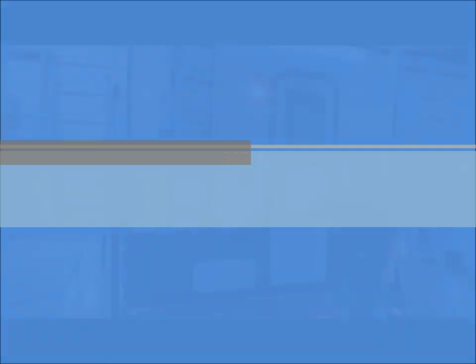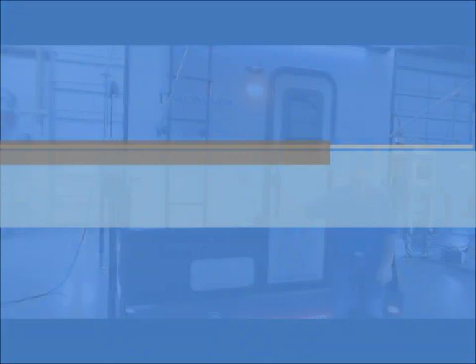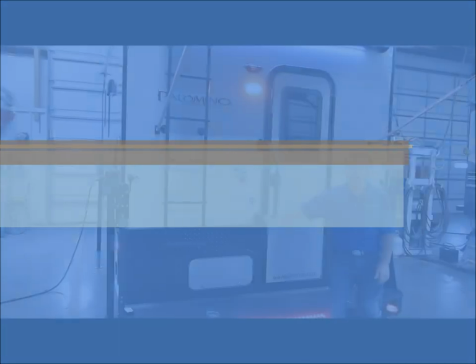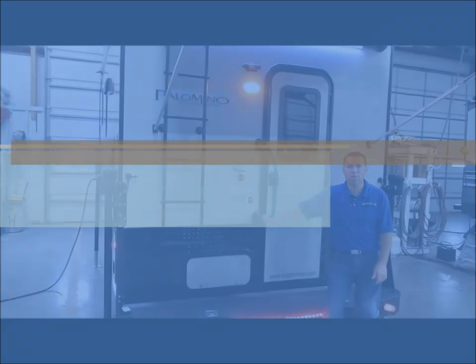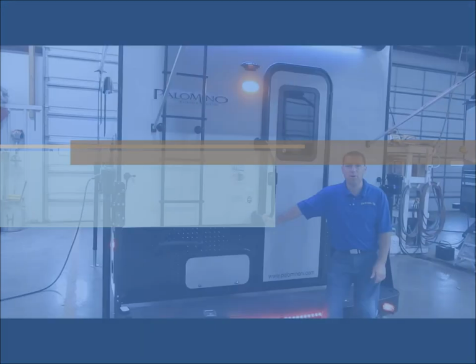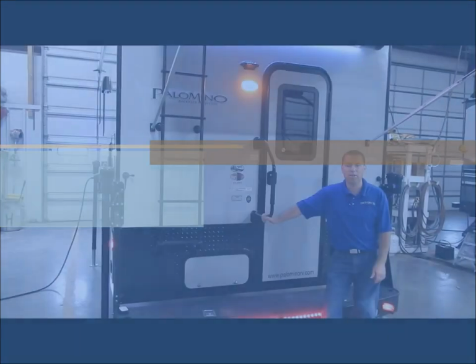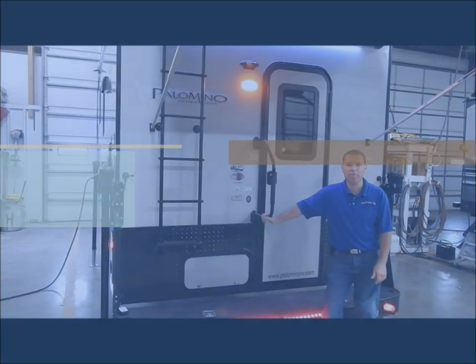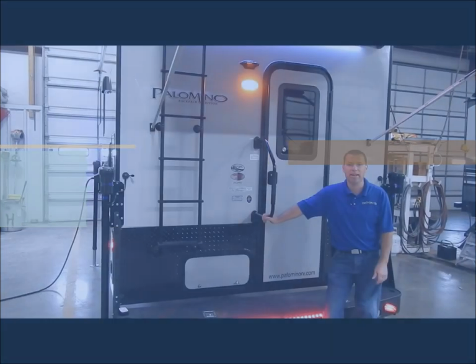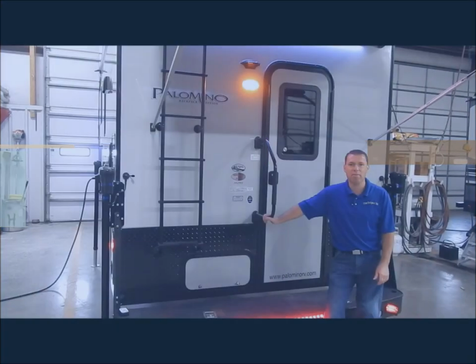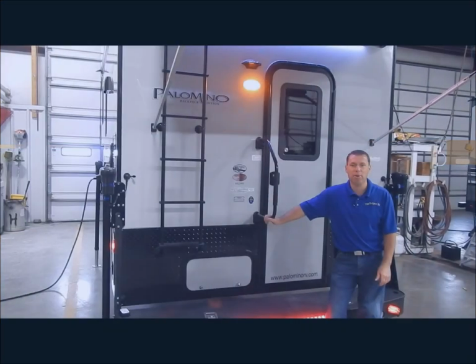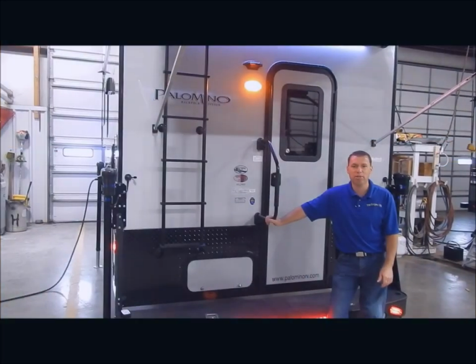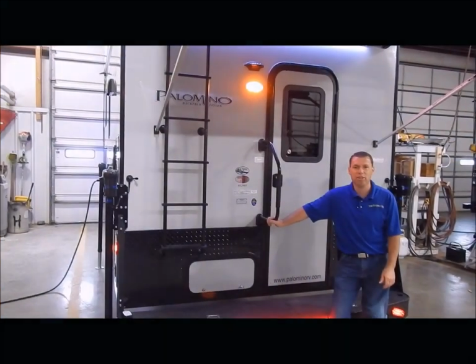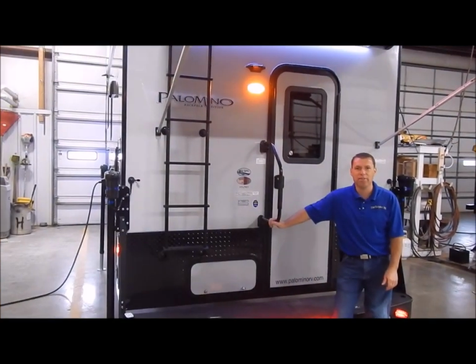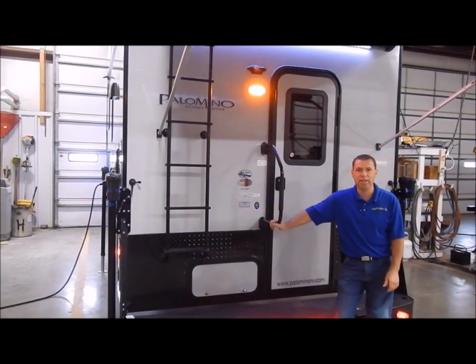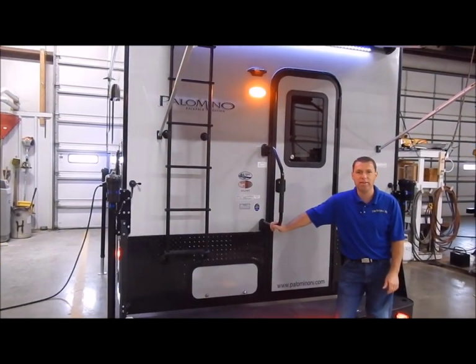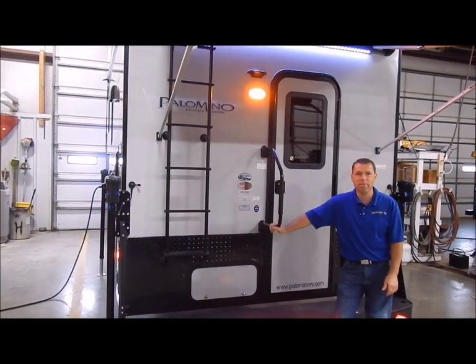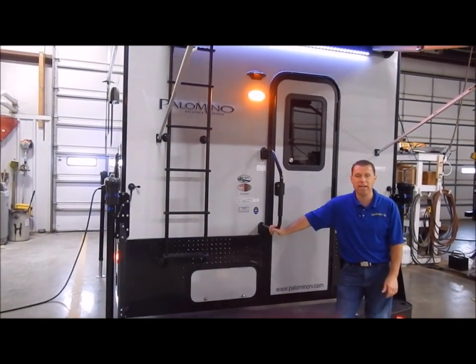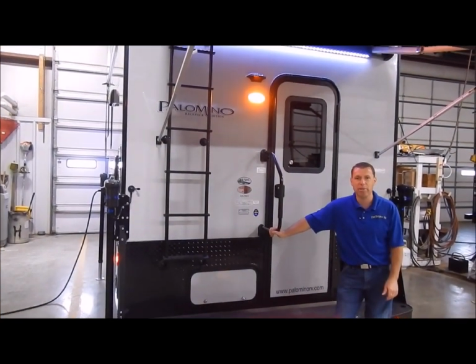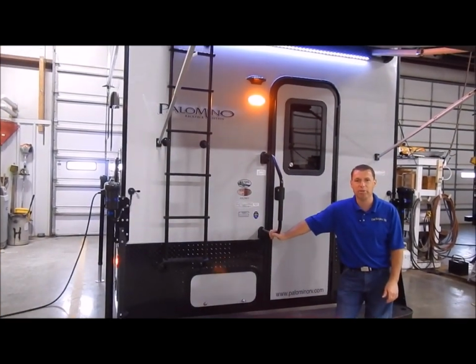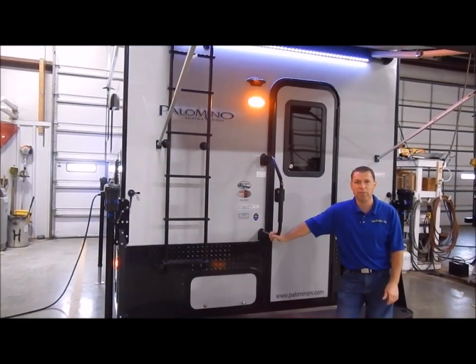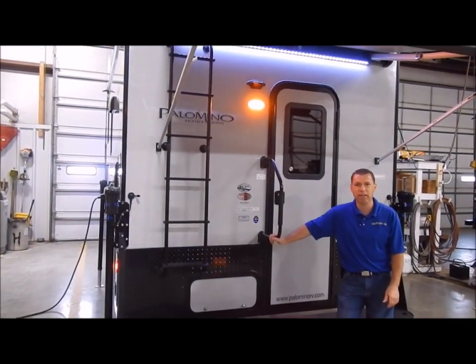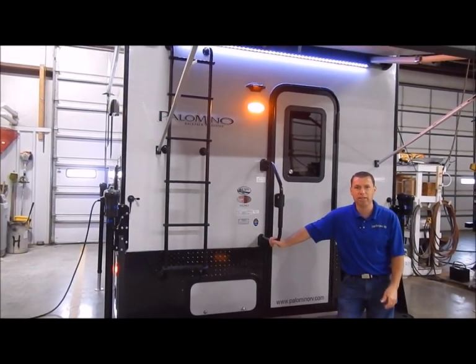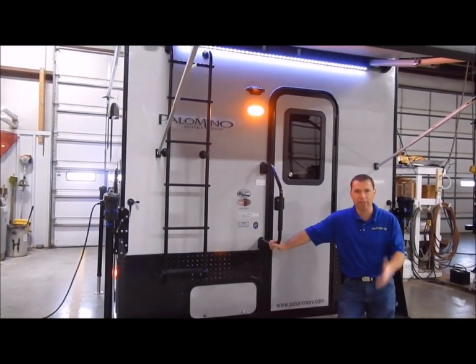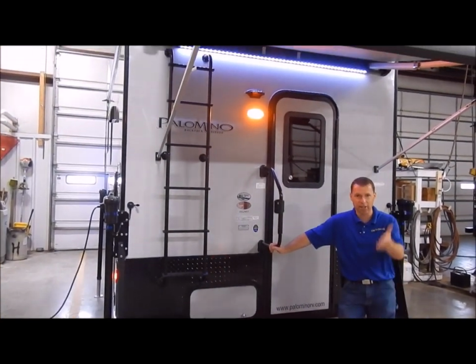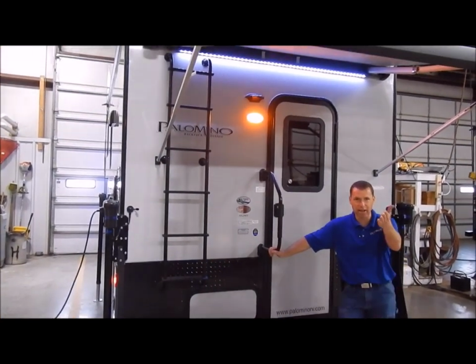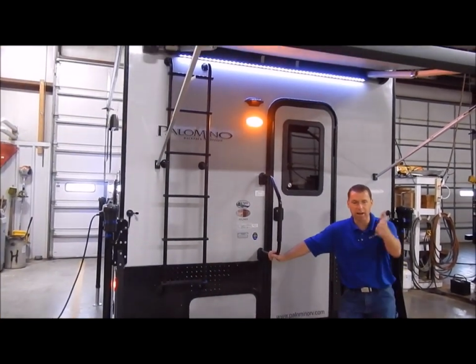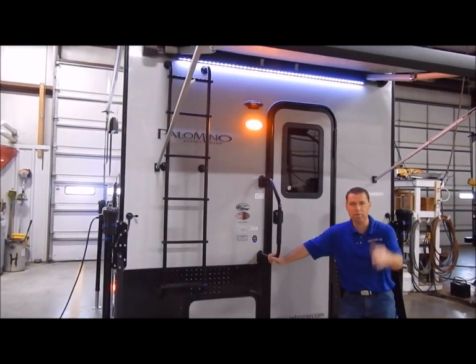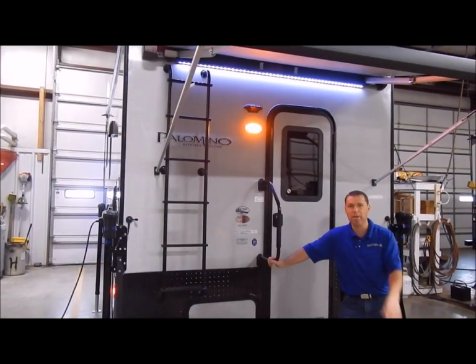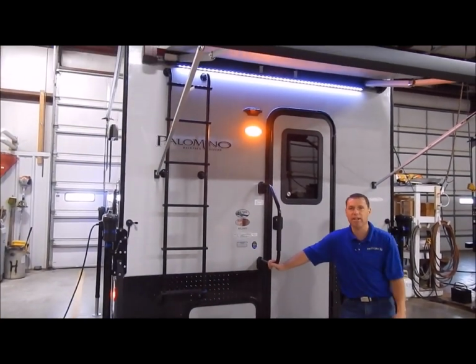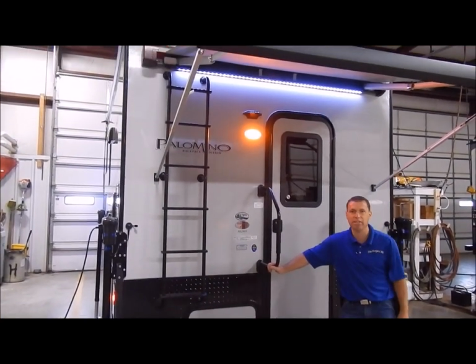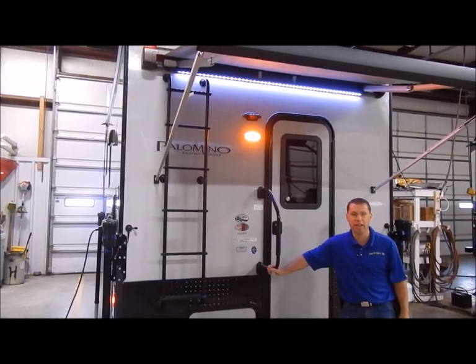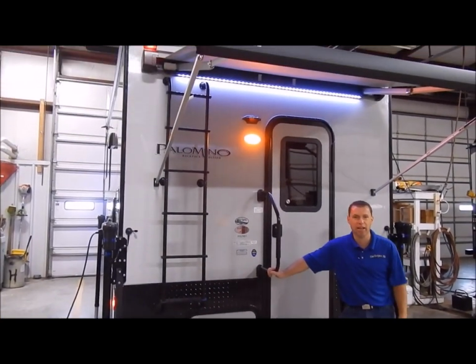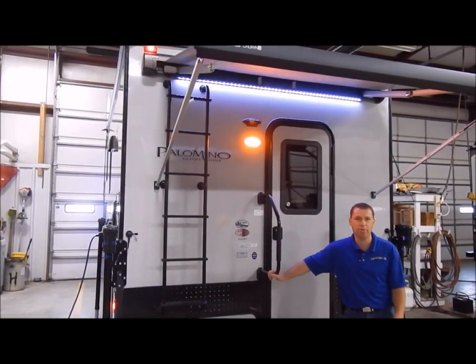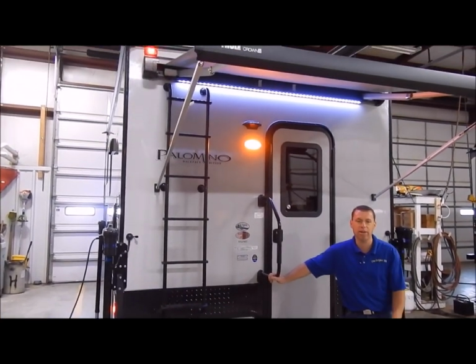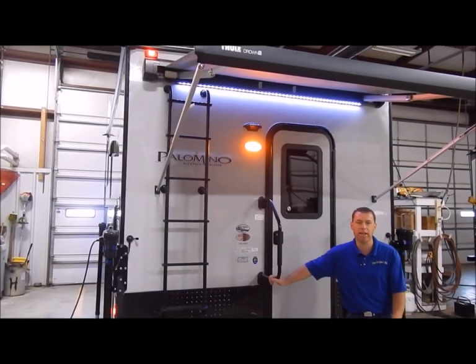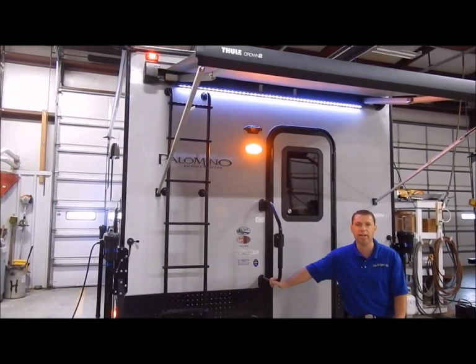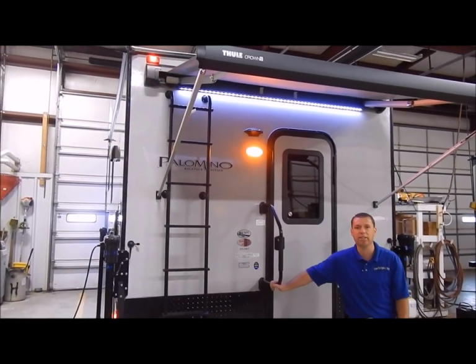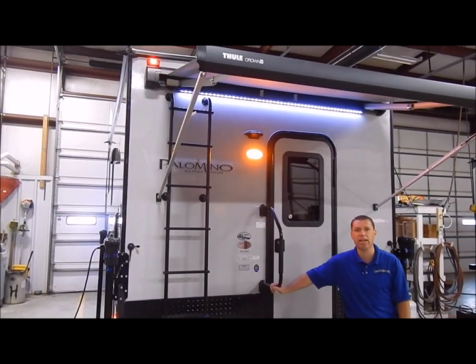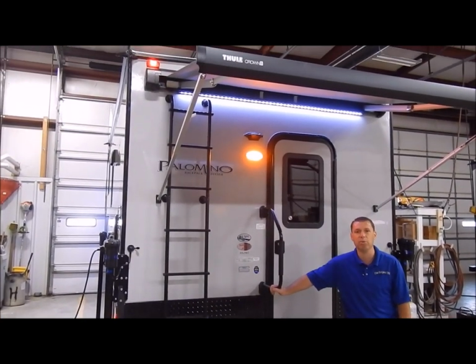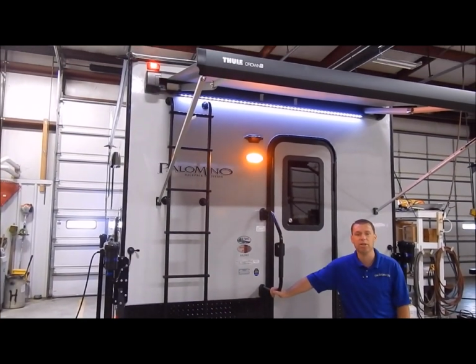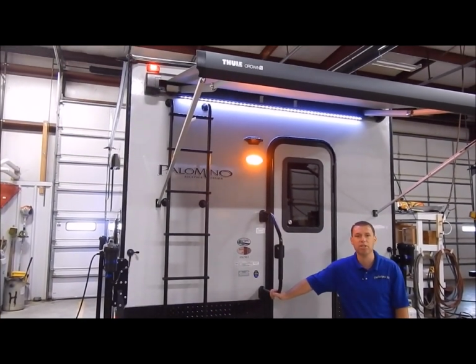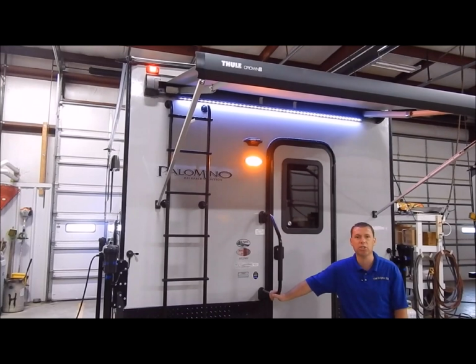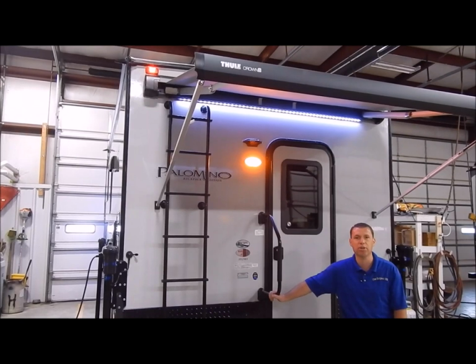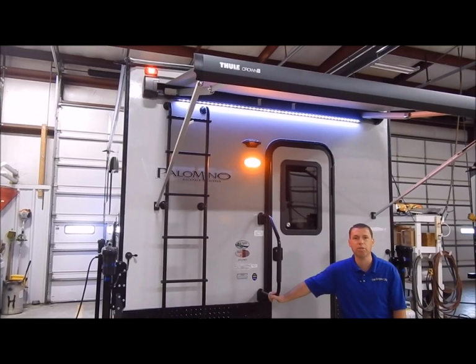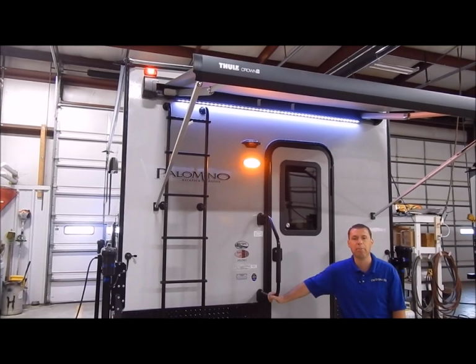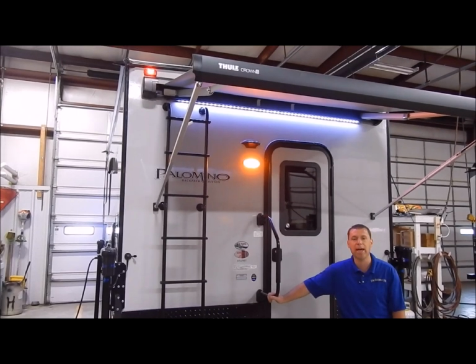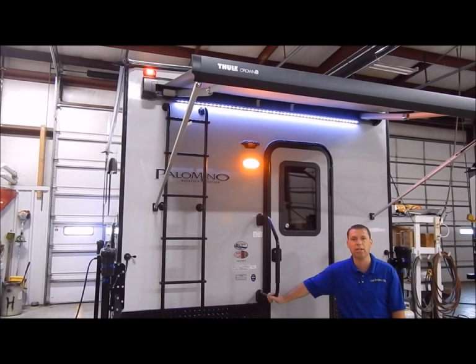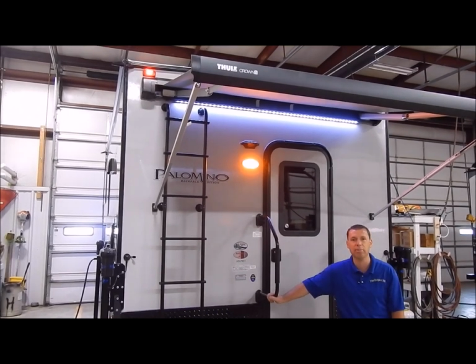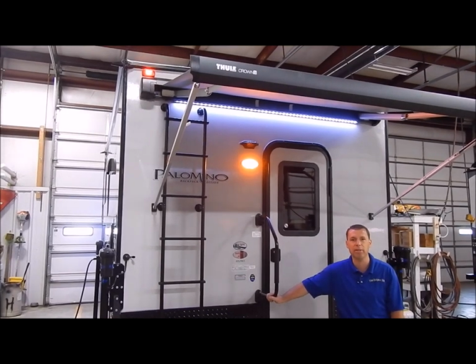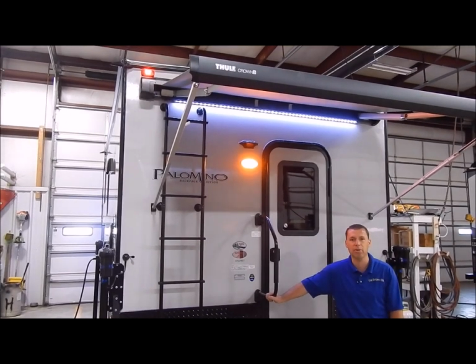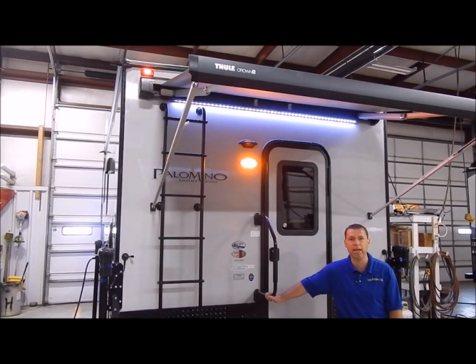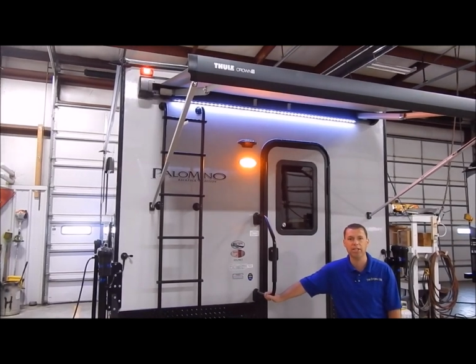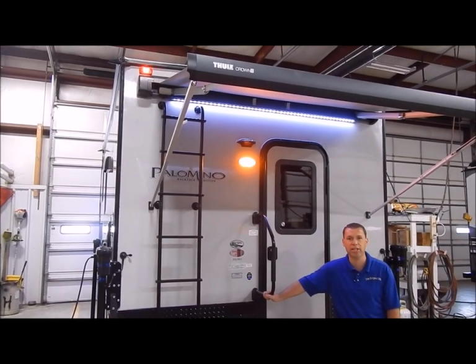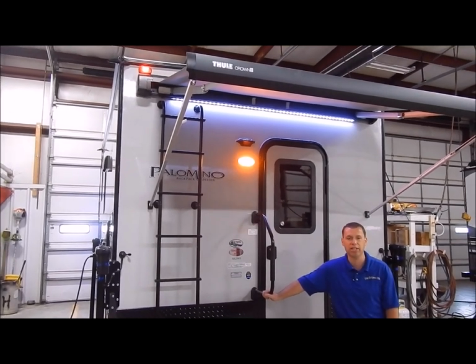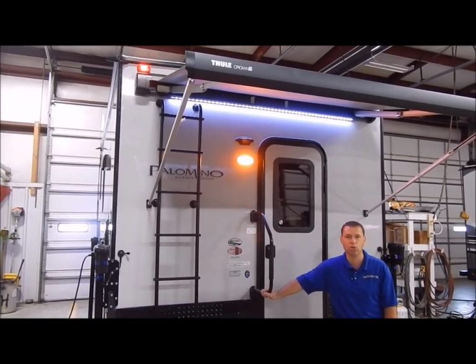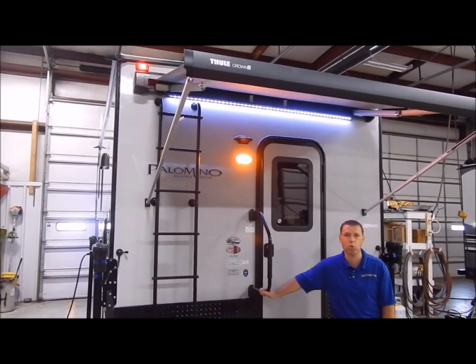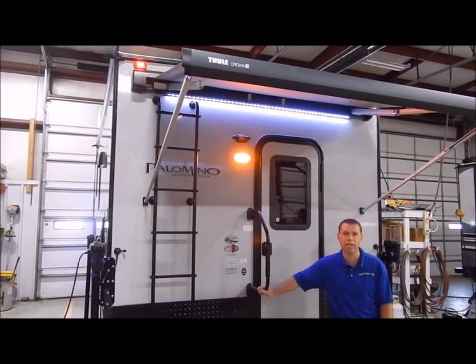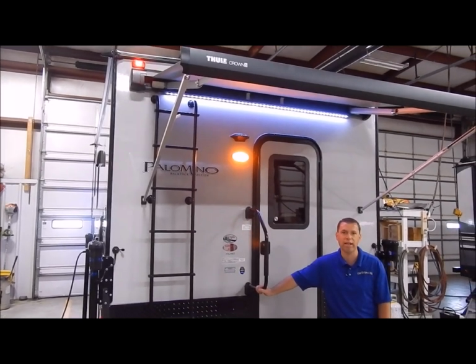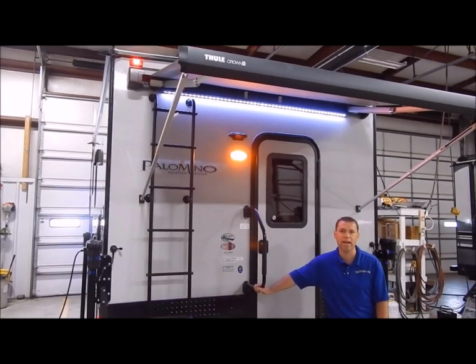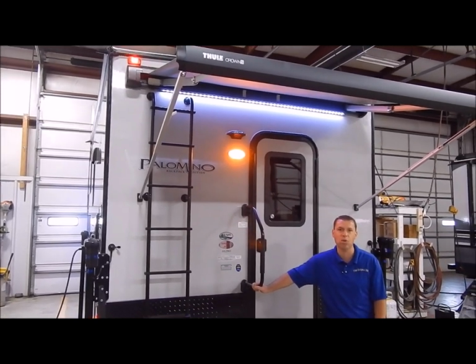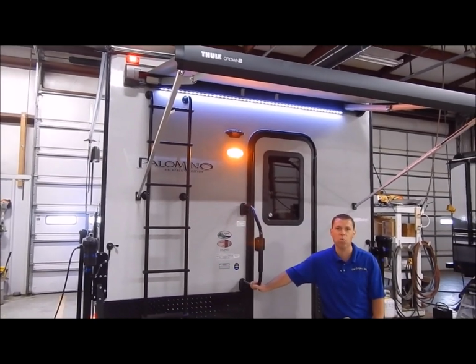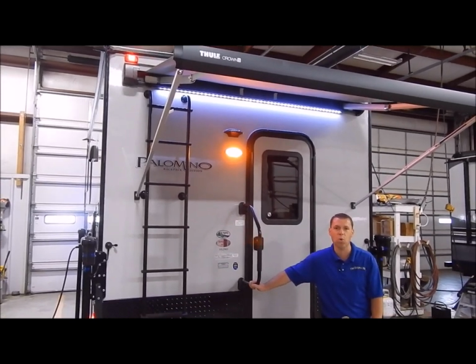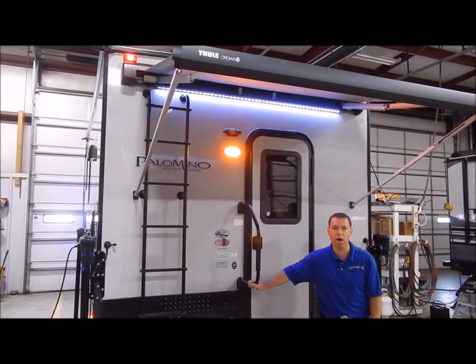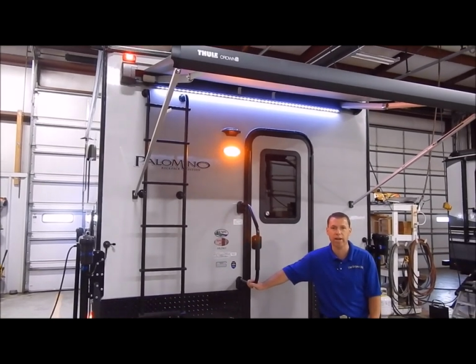Hi and welcome to the Outpost RV. My name is Palen, our cameraman is Henry, and today we're going to show you the Palomino HS2901.